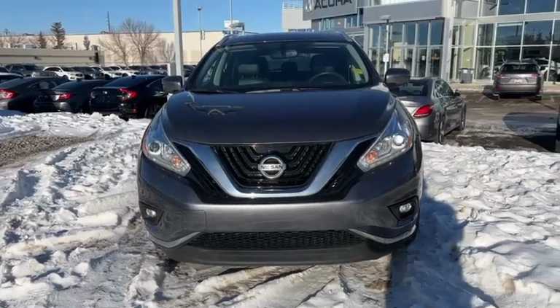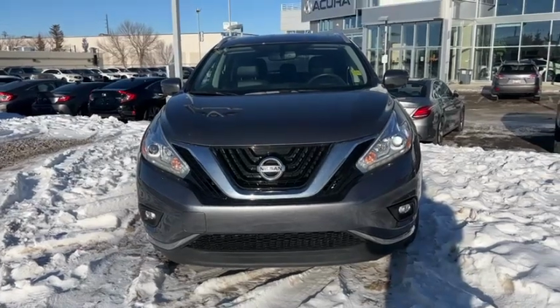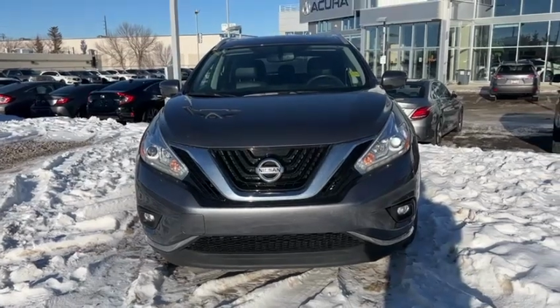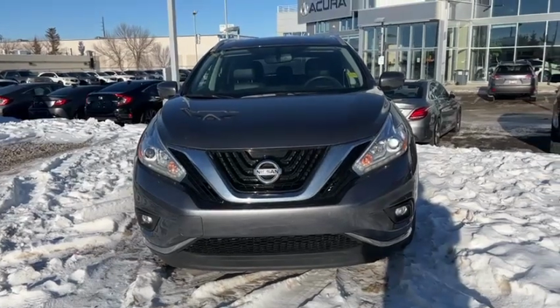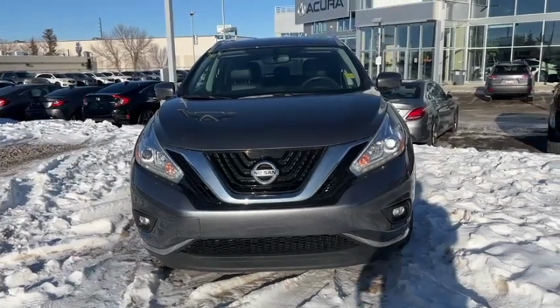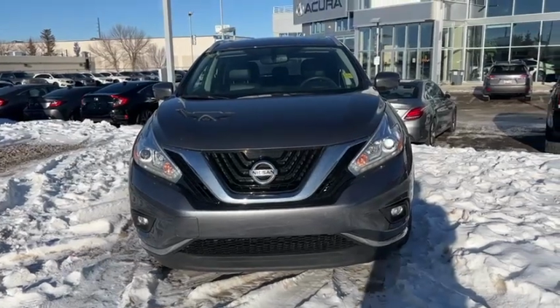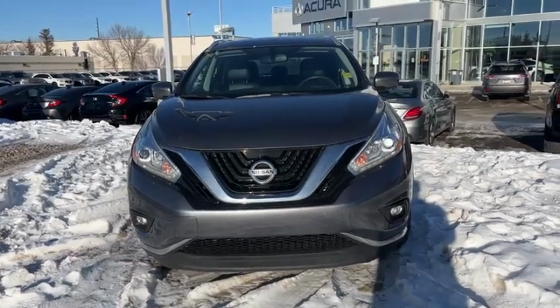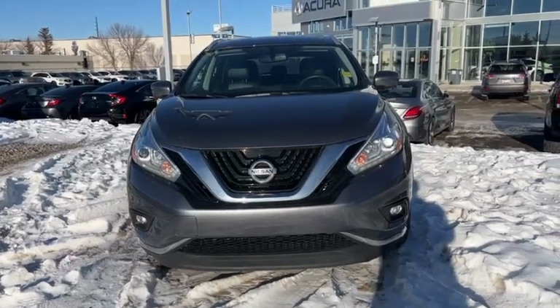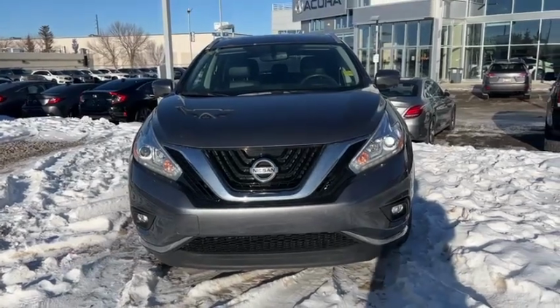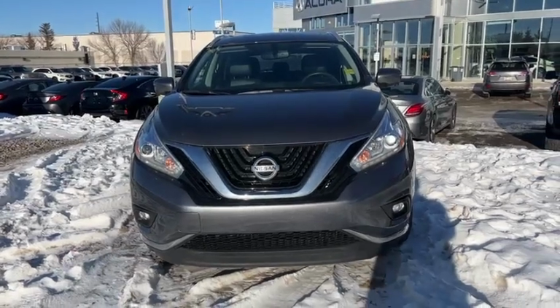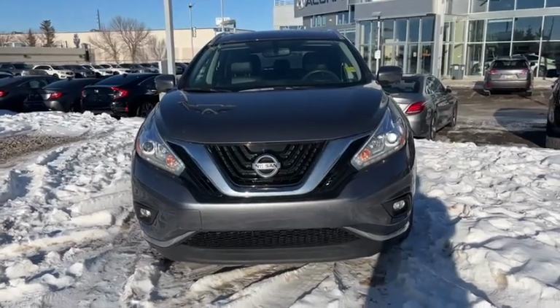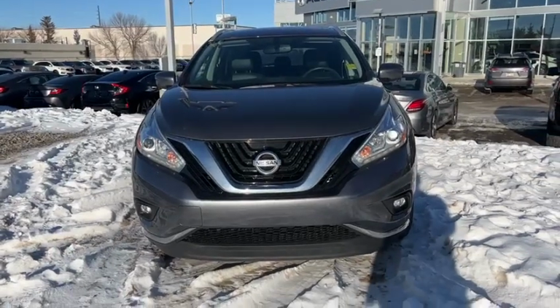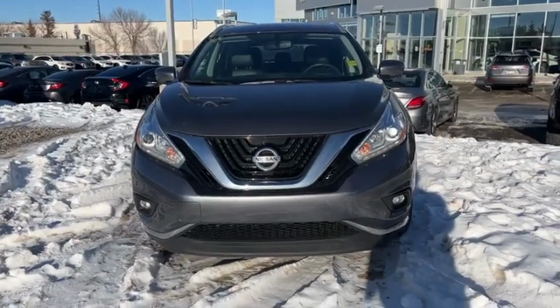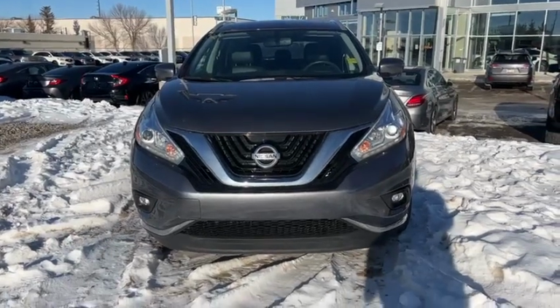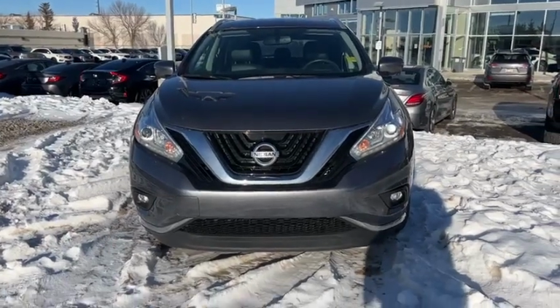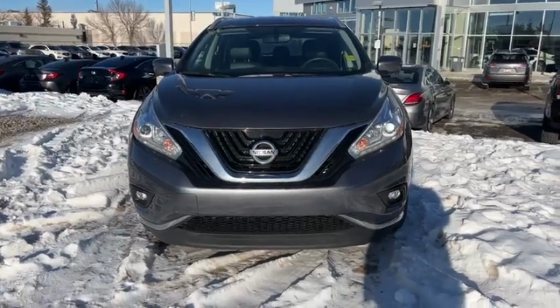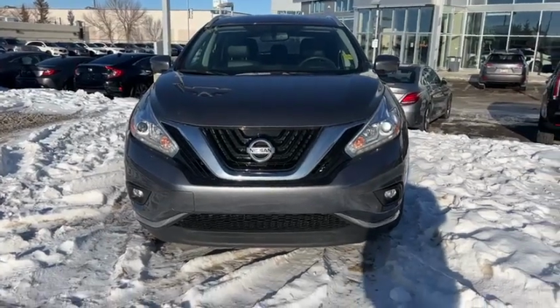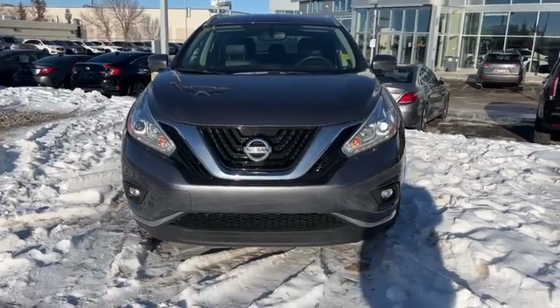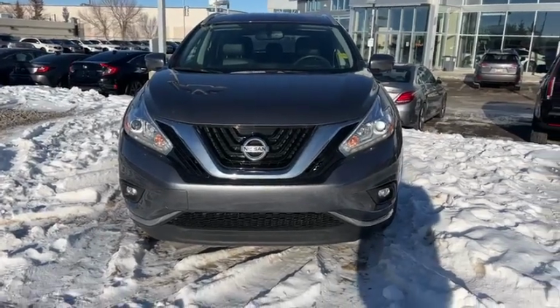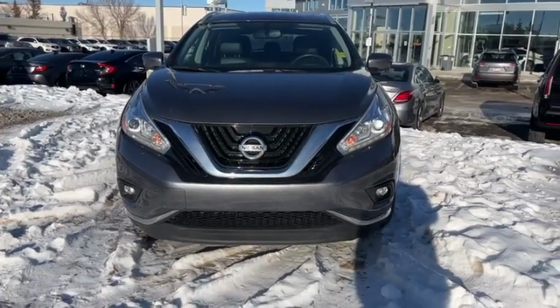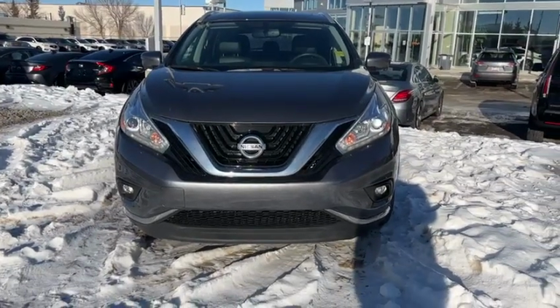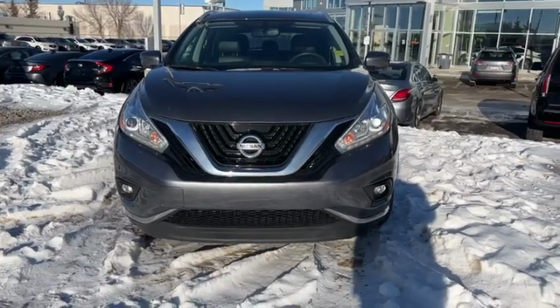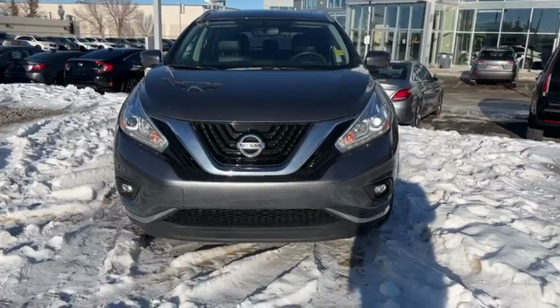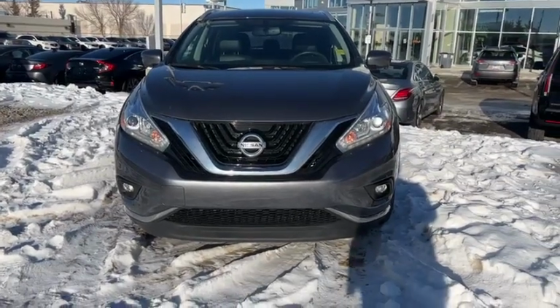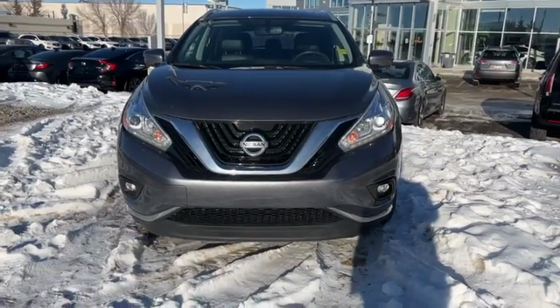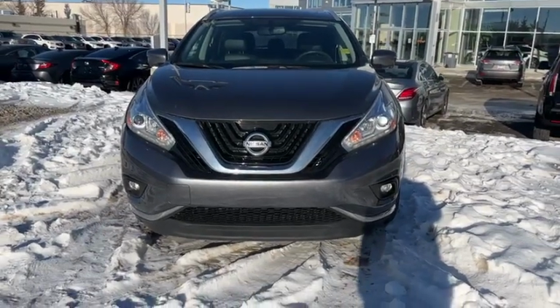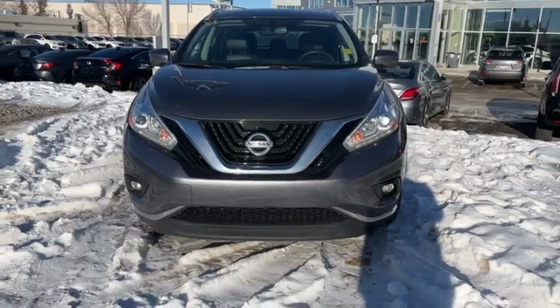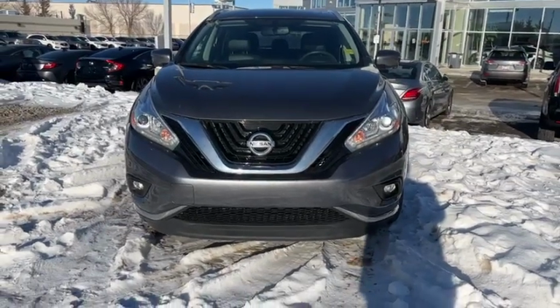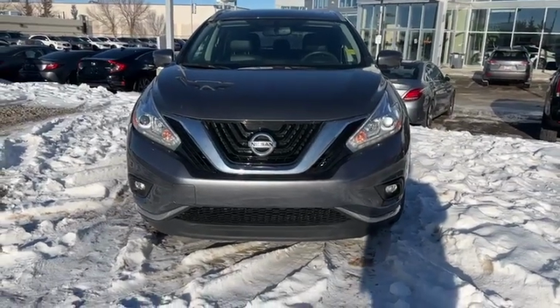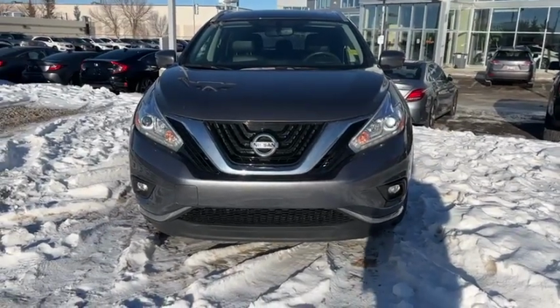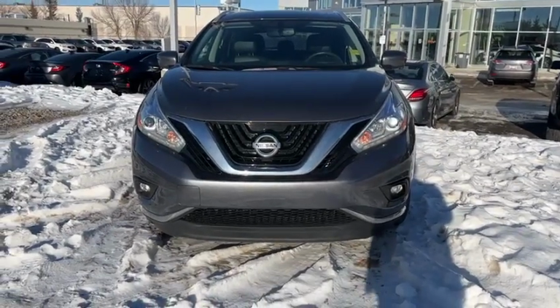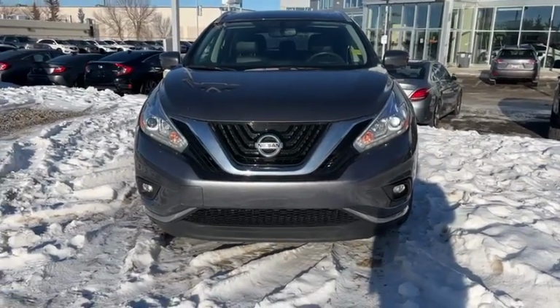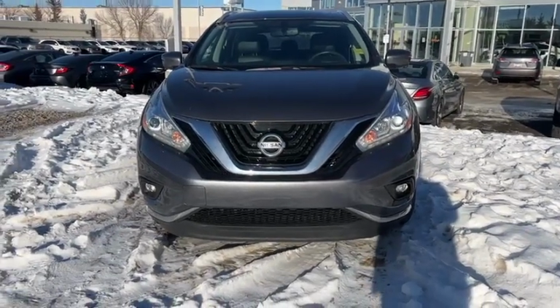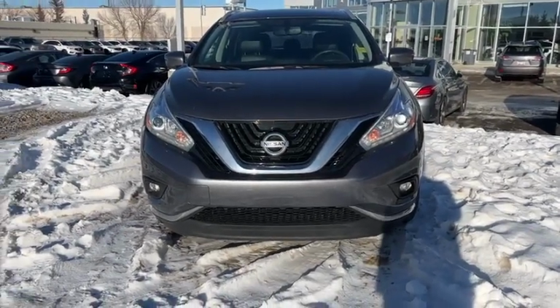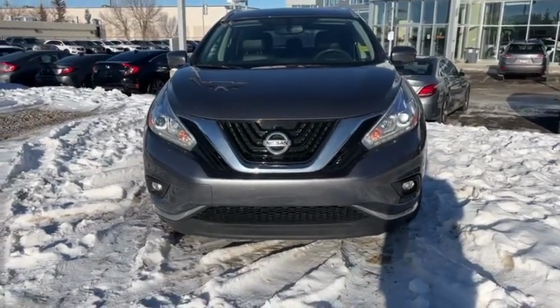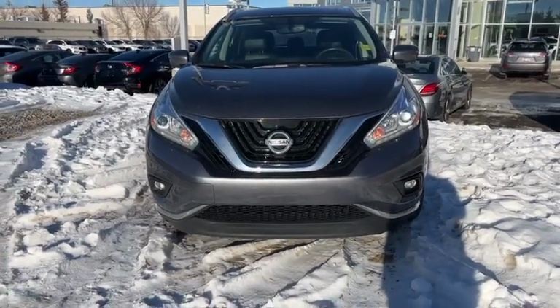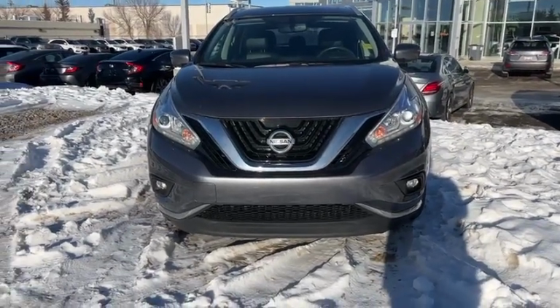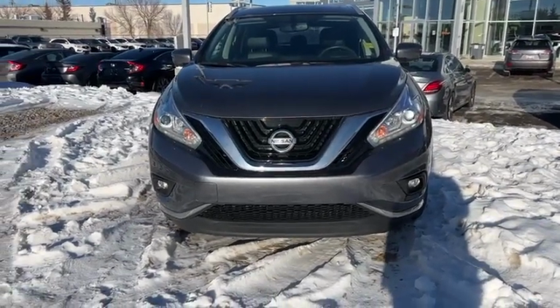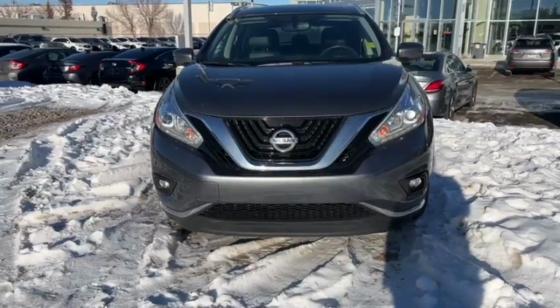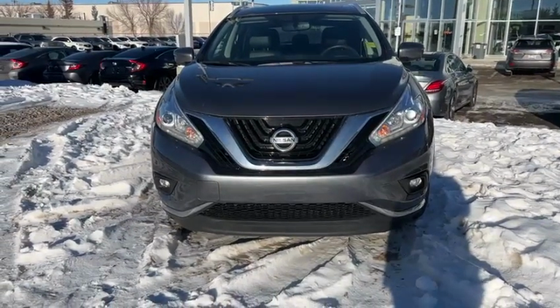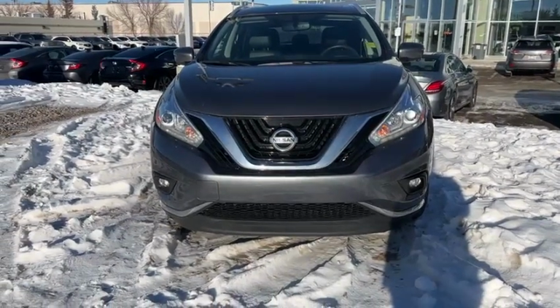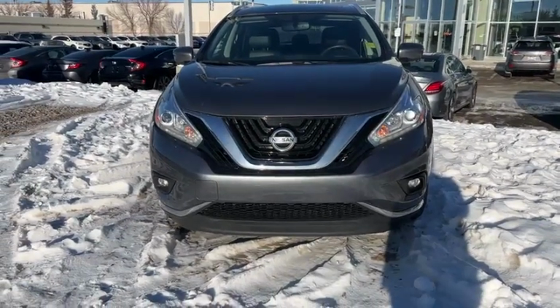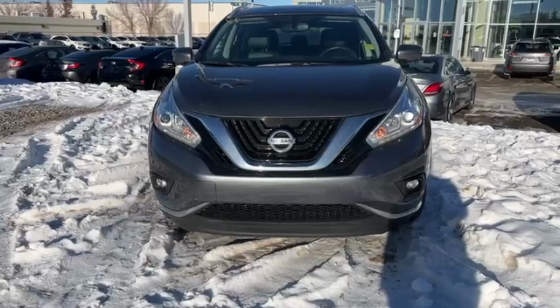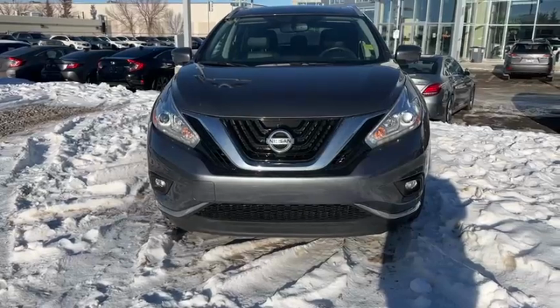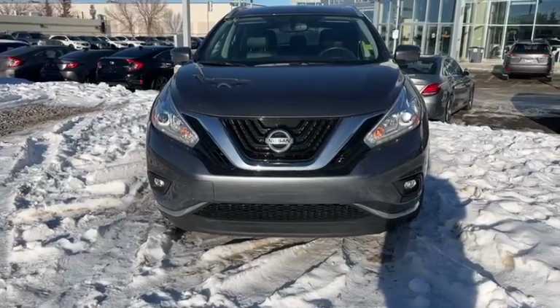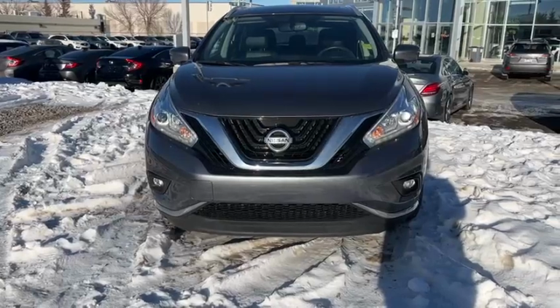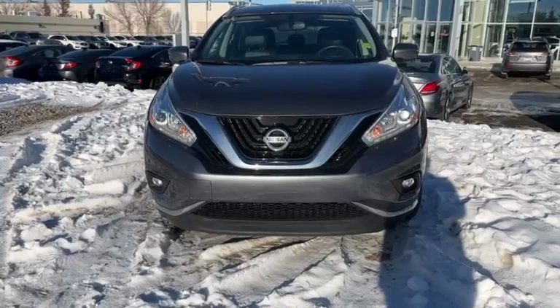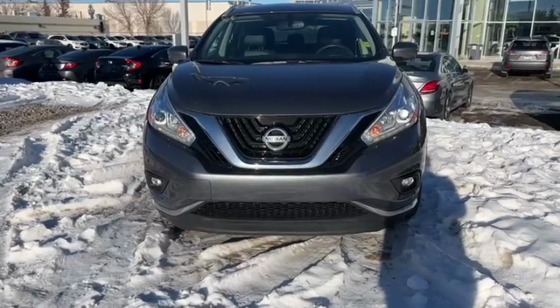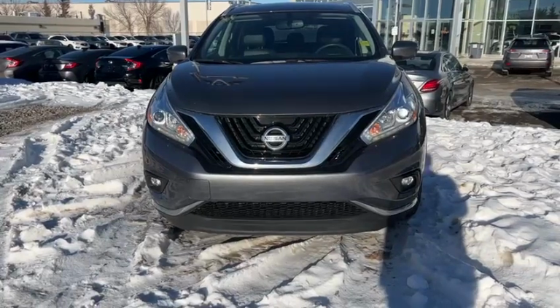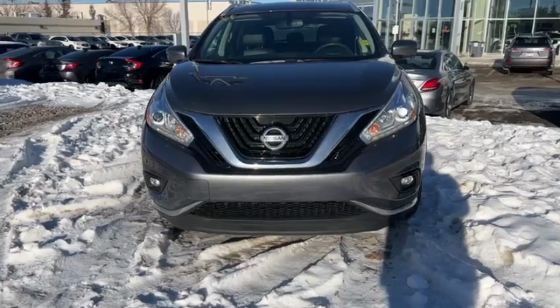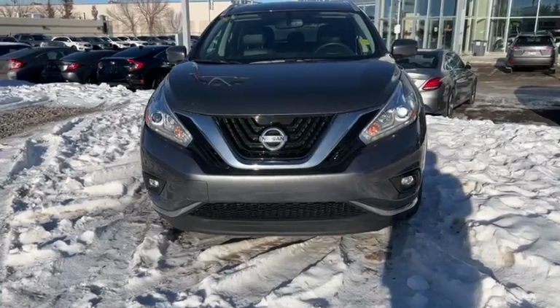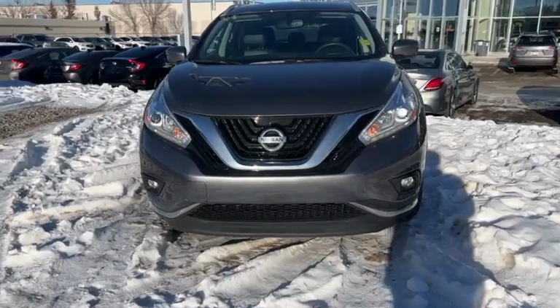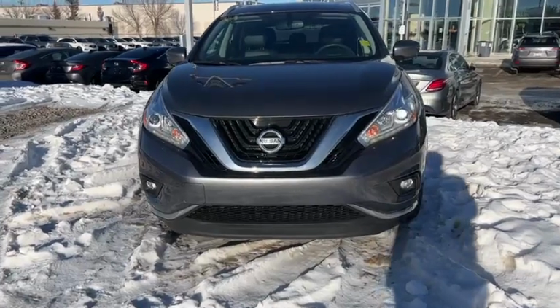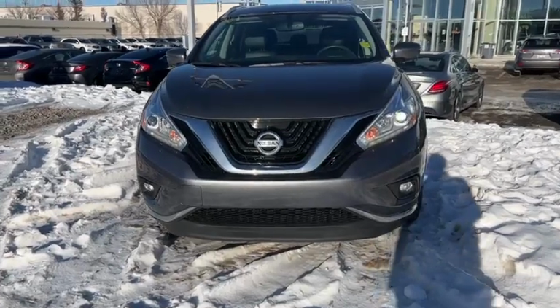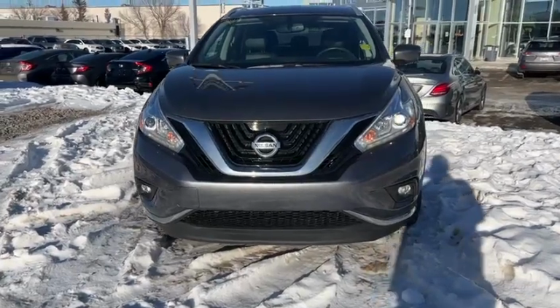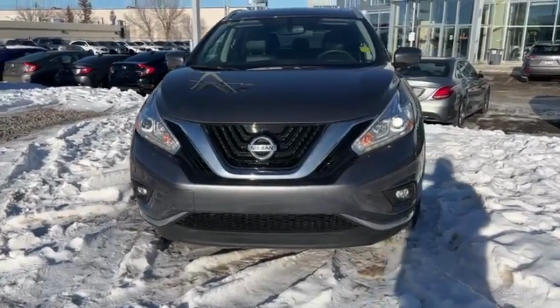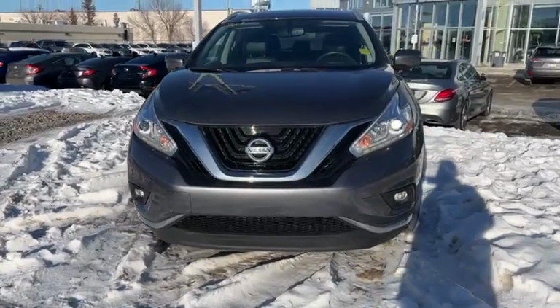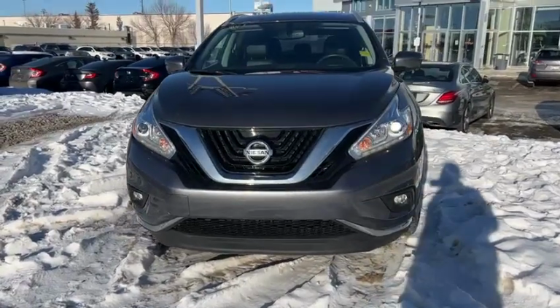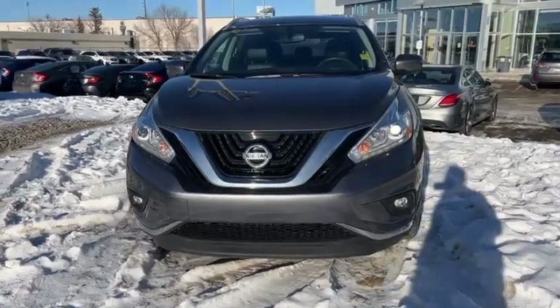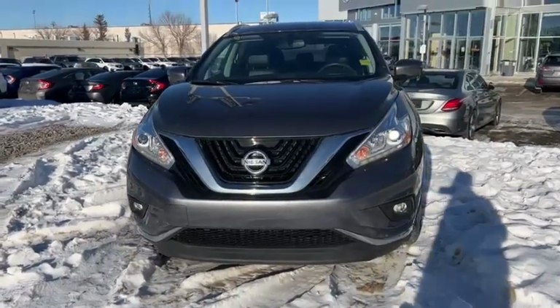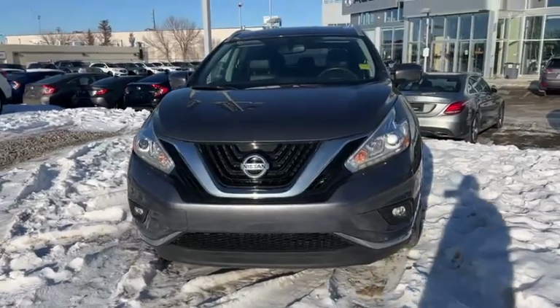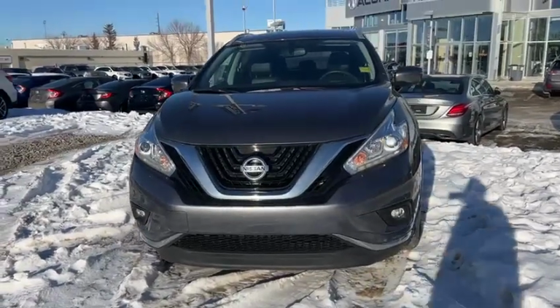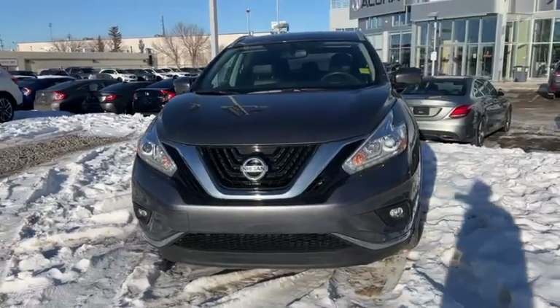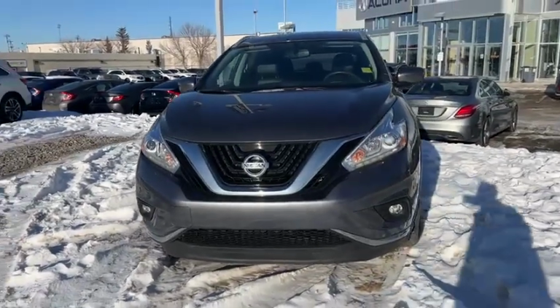Hello, Crystal. This is Josef here with Southview Acura. Here I have the 2017 Nissan Murano.